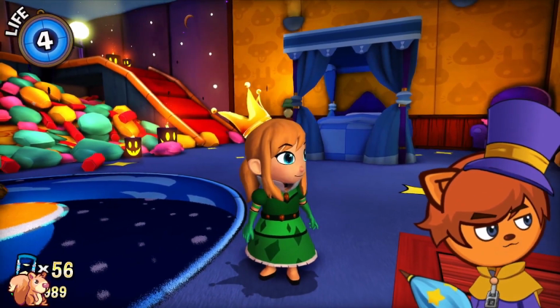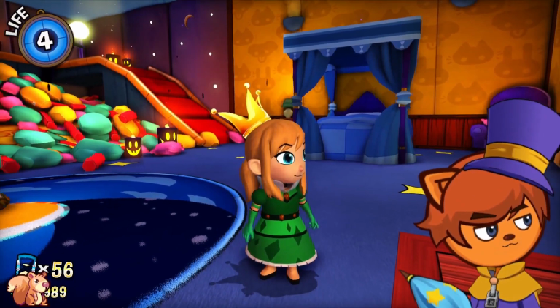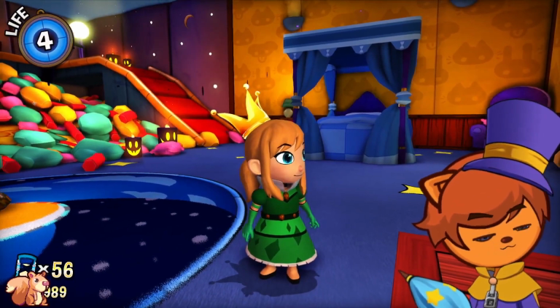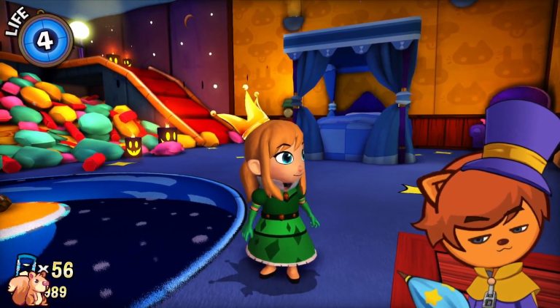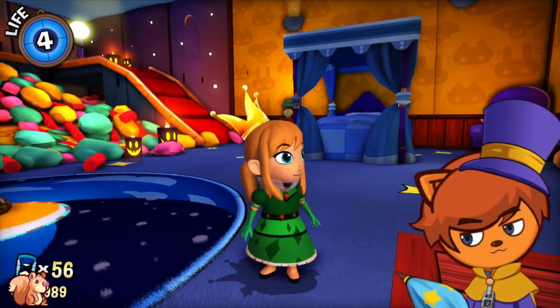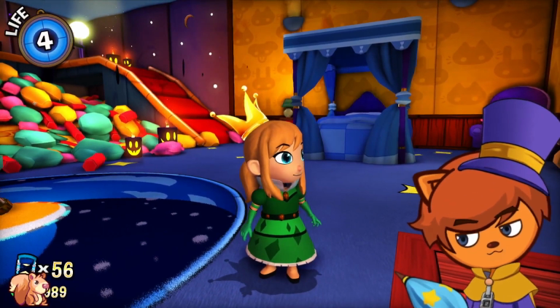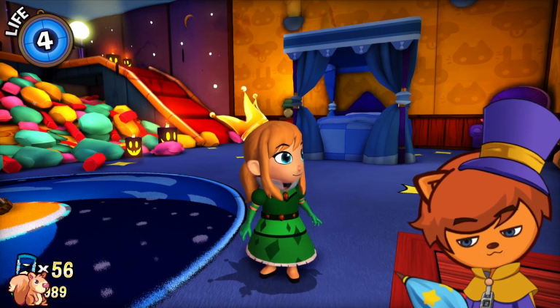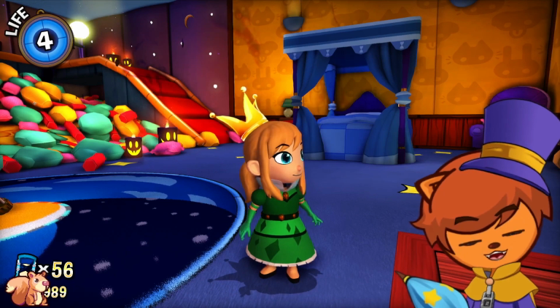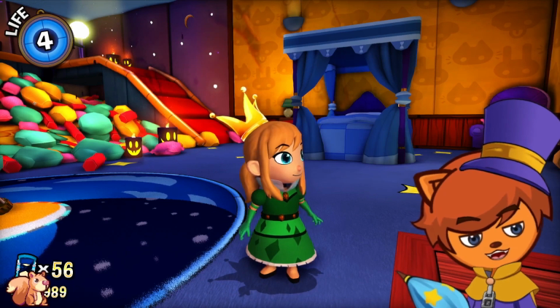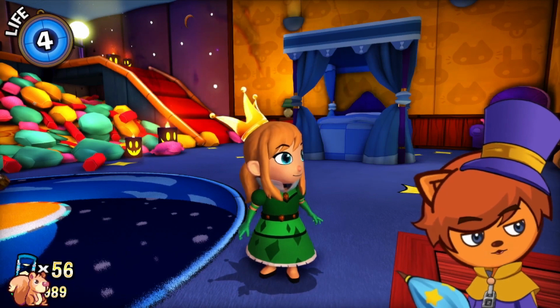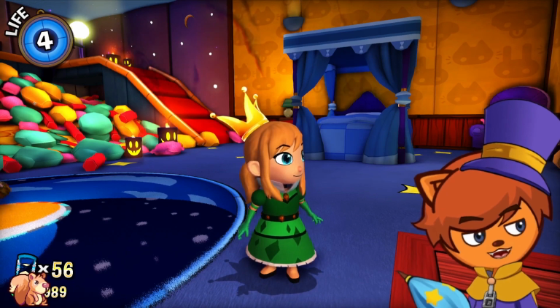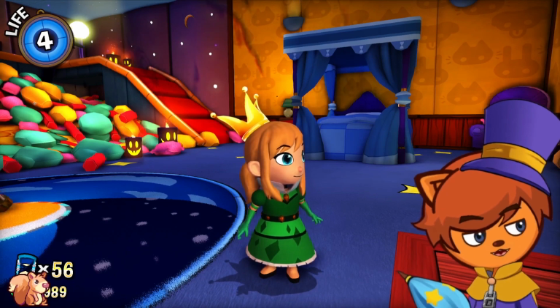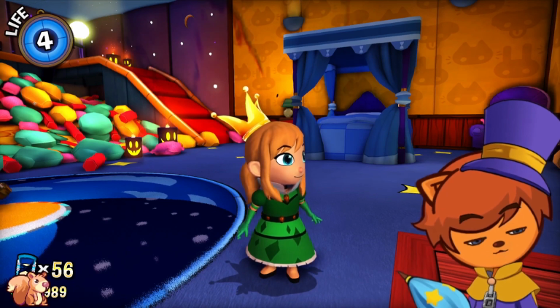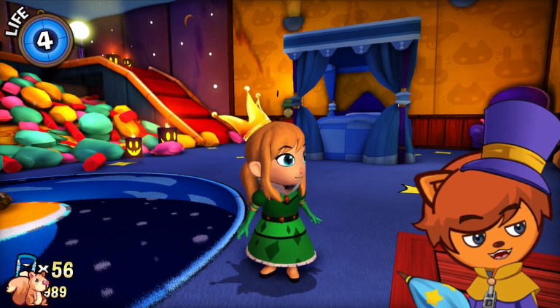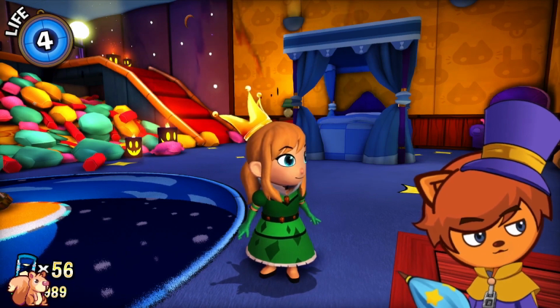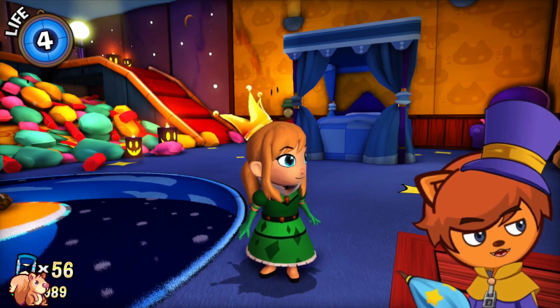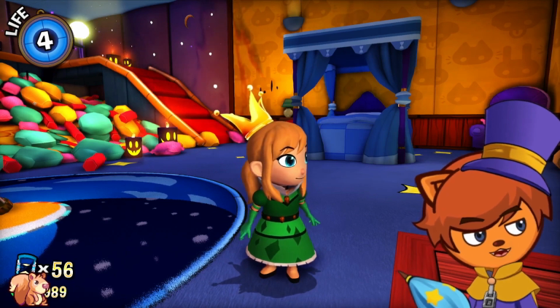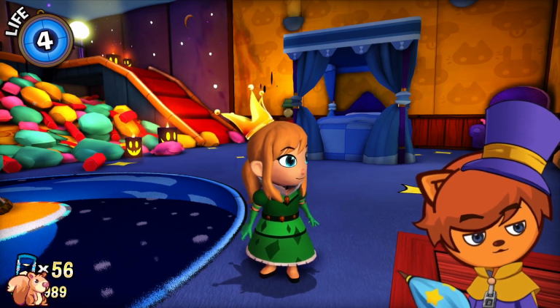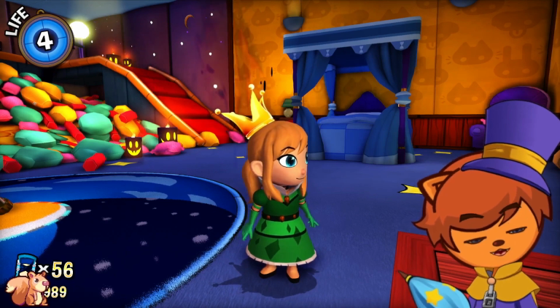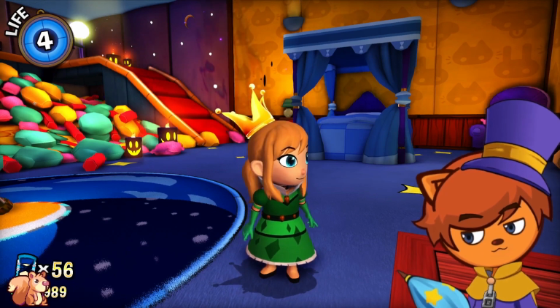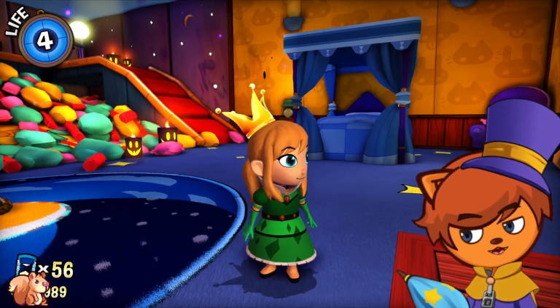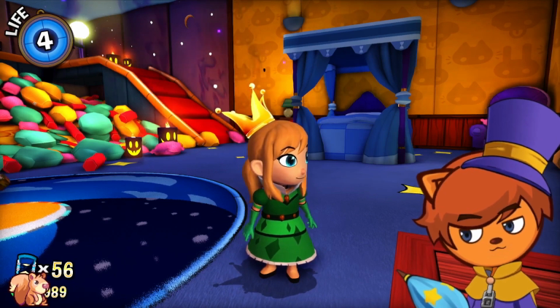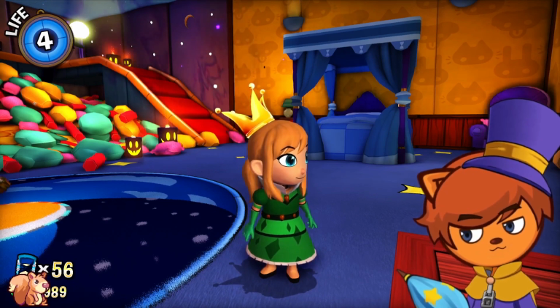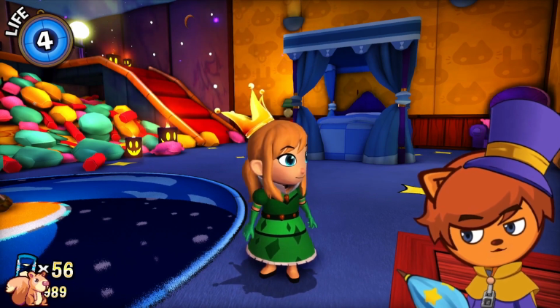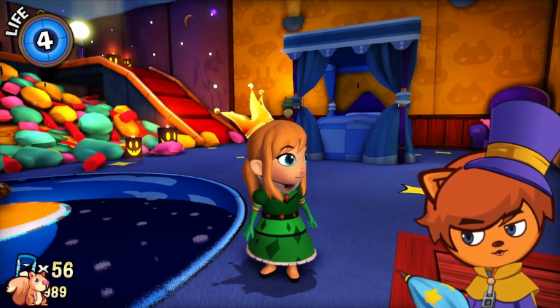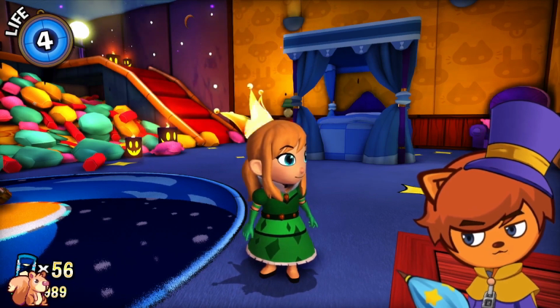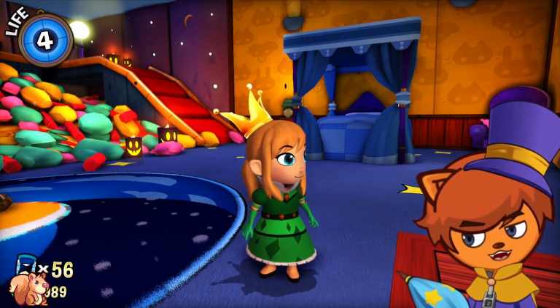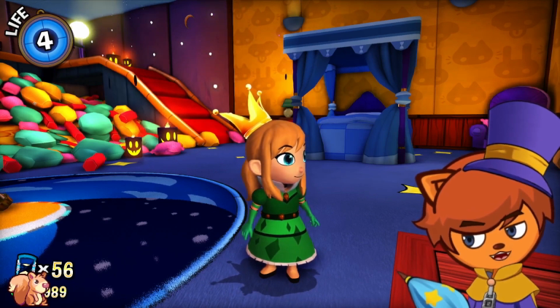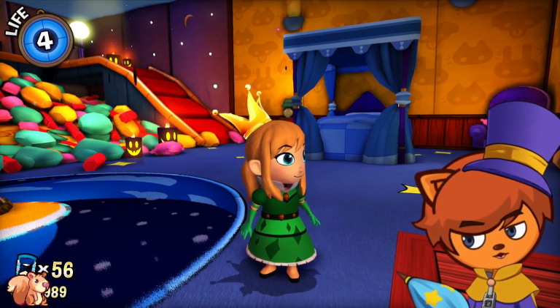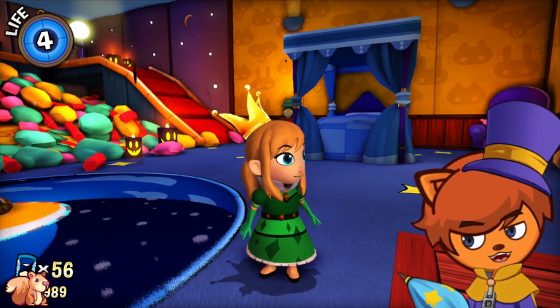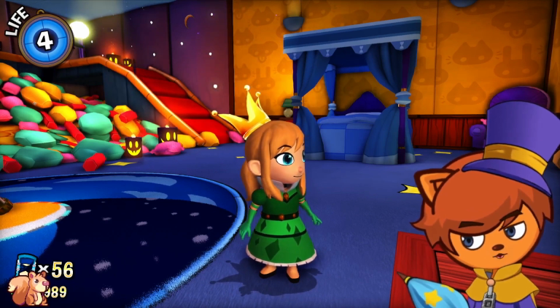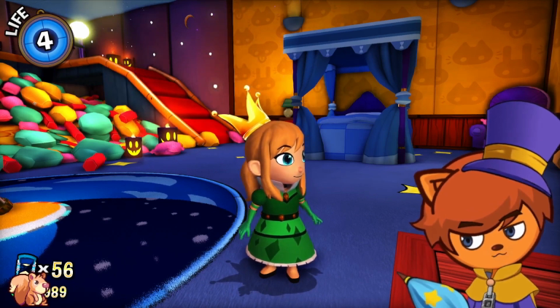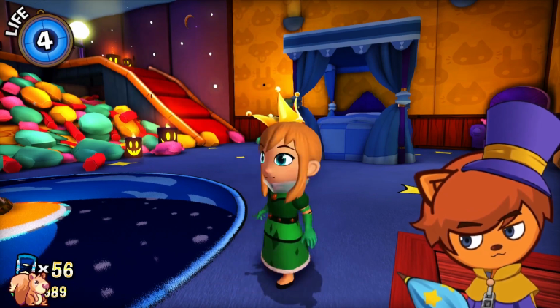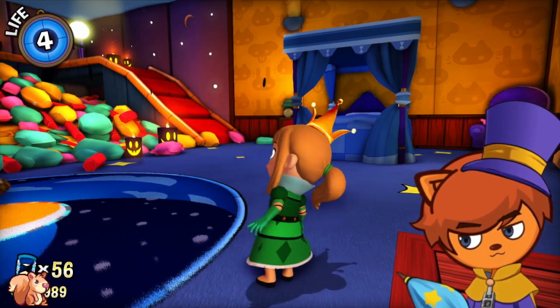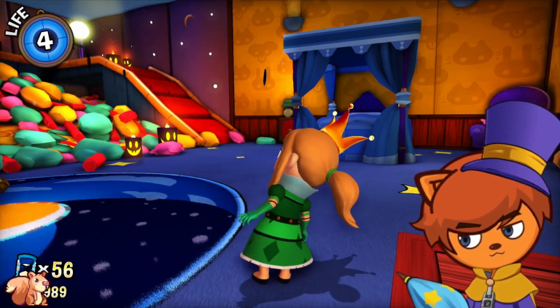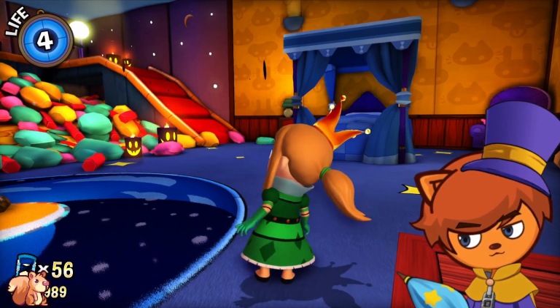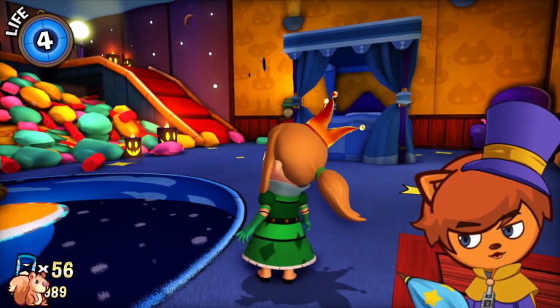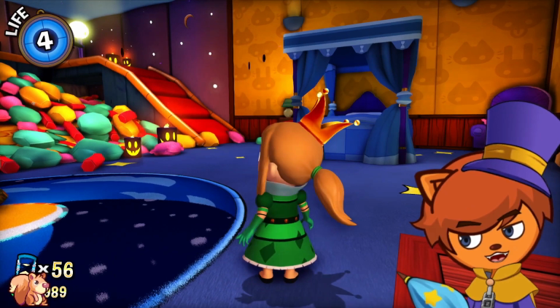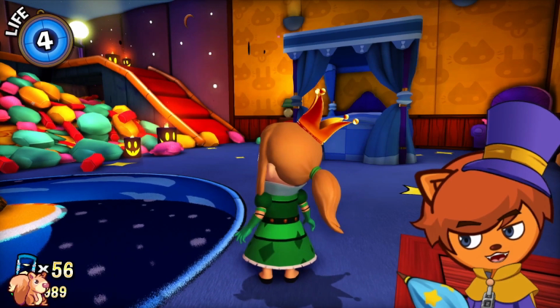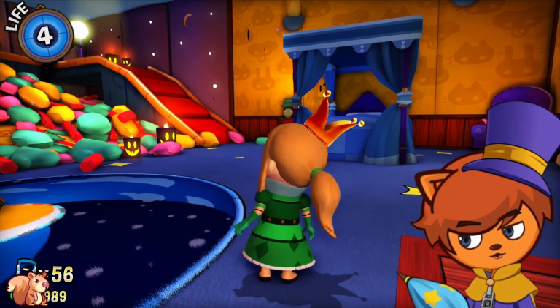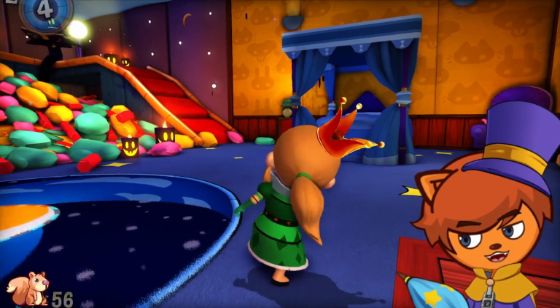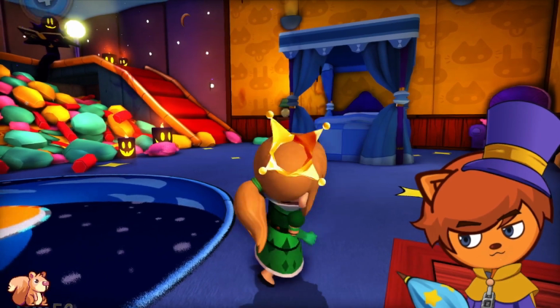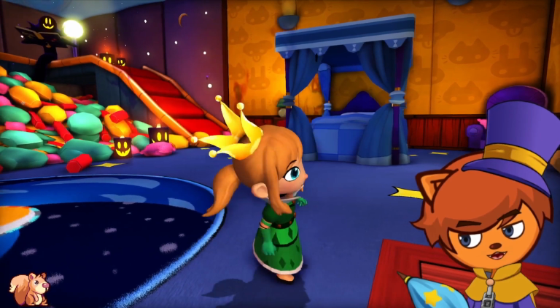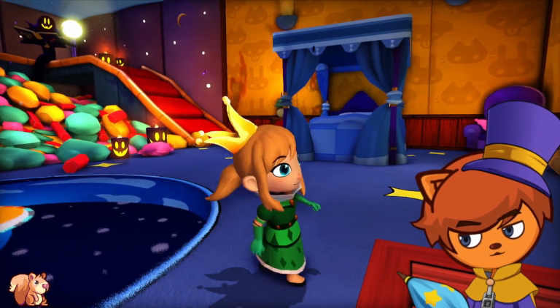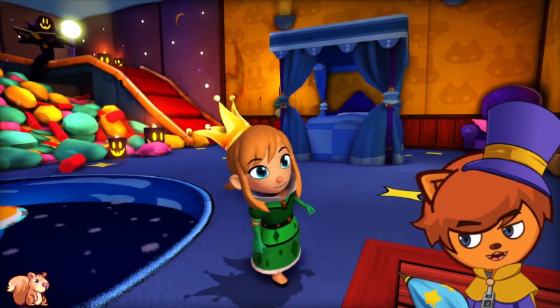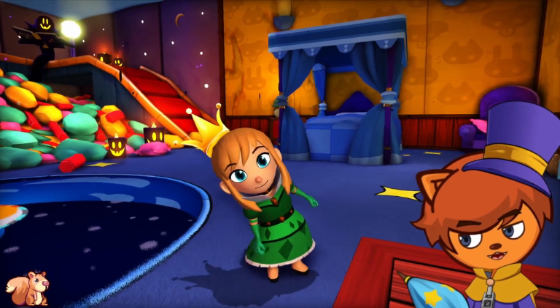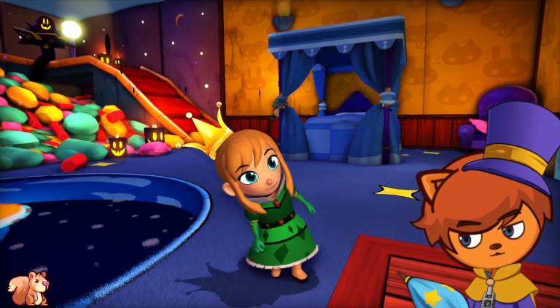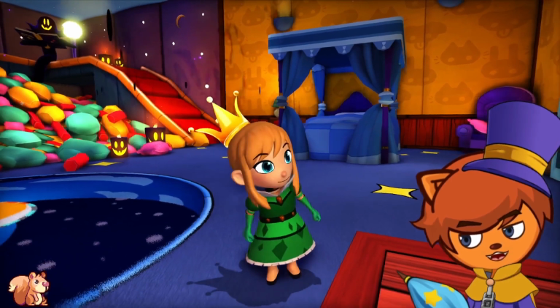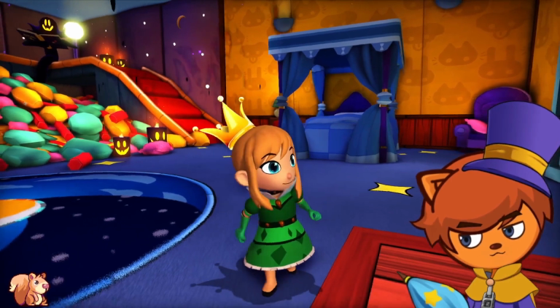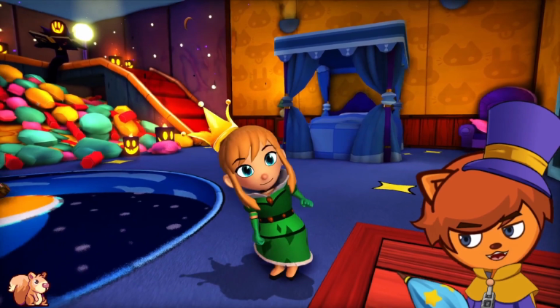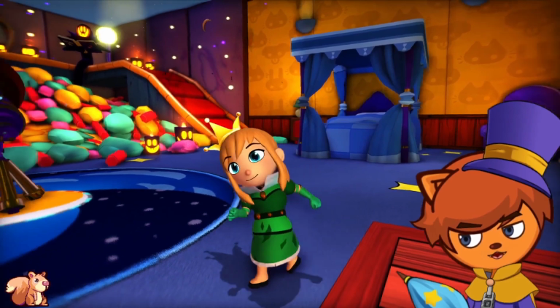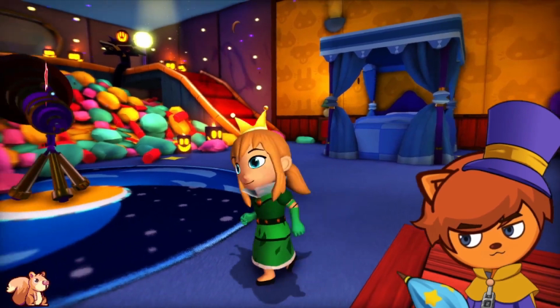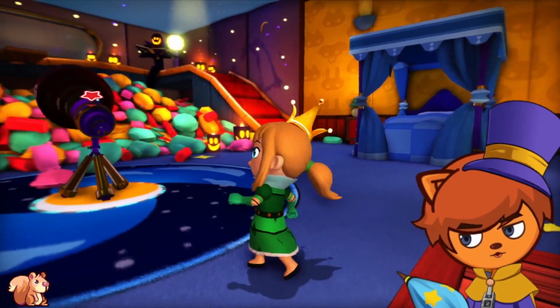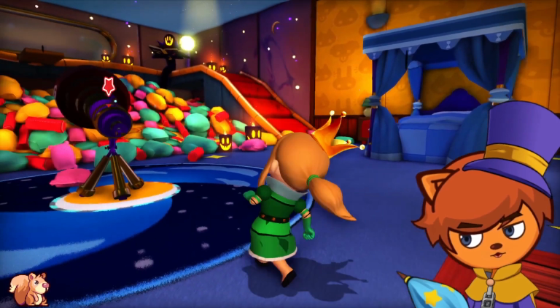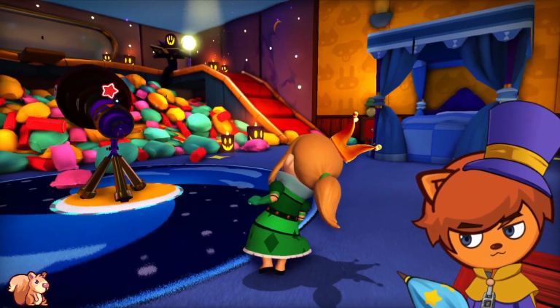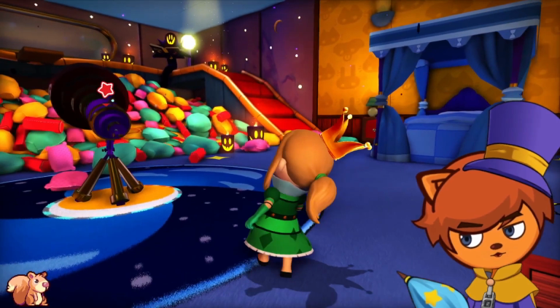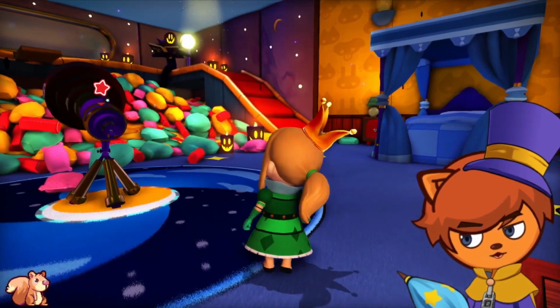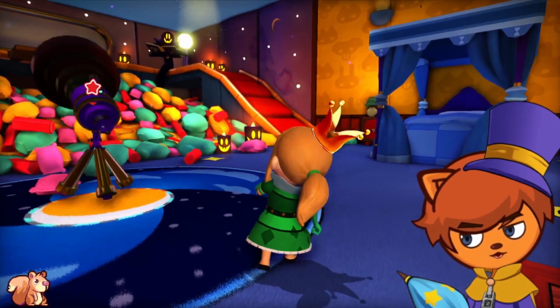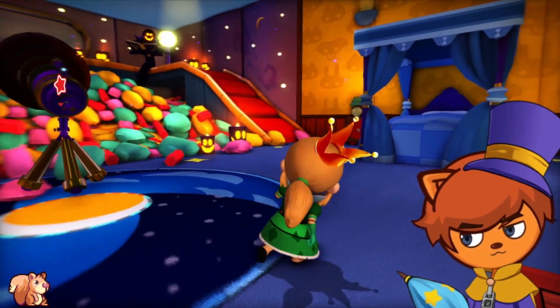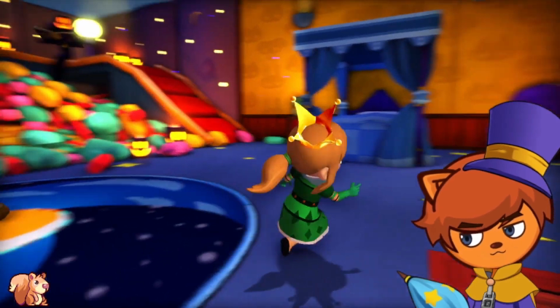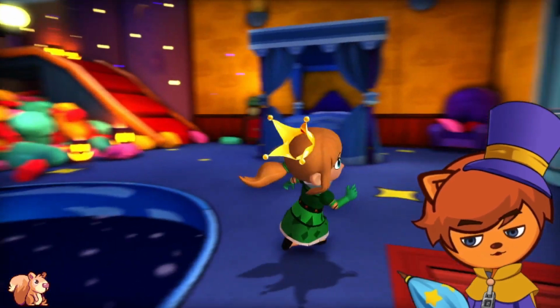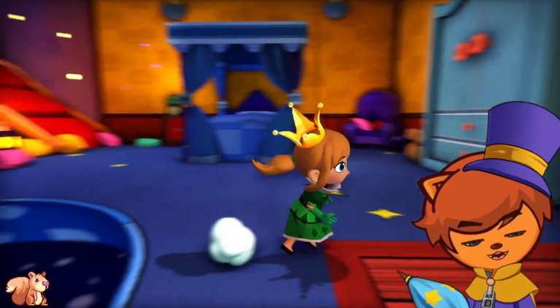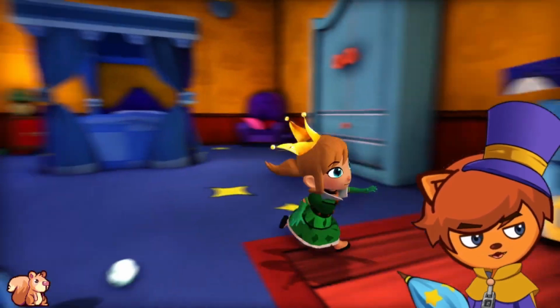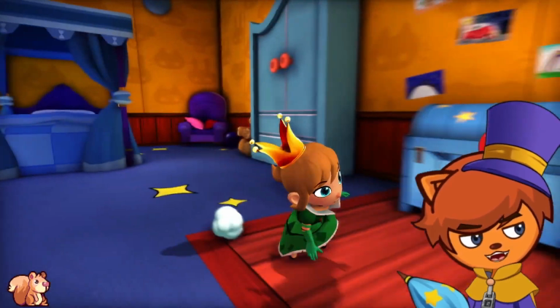And that is all the Snatcher Coins for the Subcon Forest. And this is our reward, which is a beautiful green dress. I would assume it's the one that Vanessa wears.